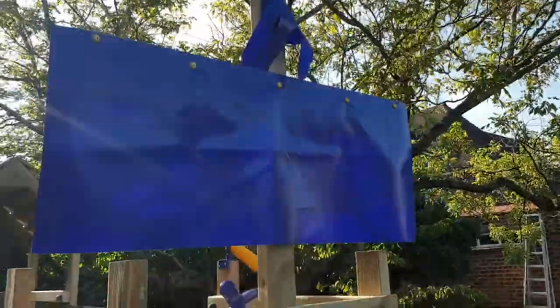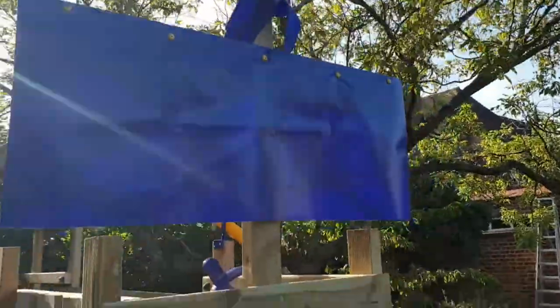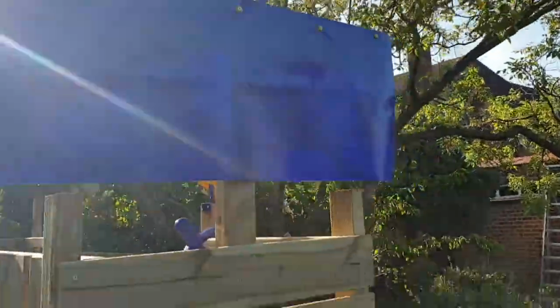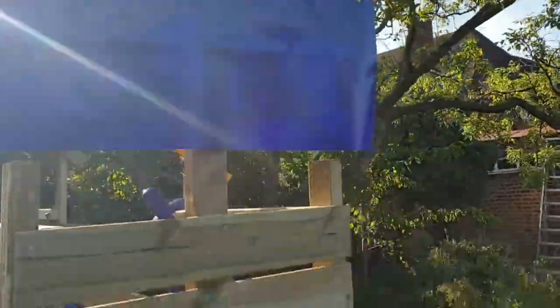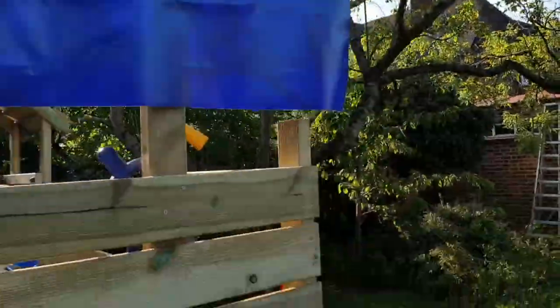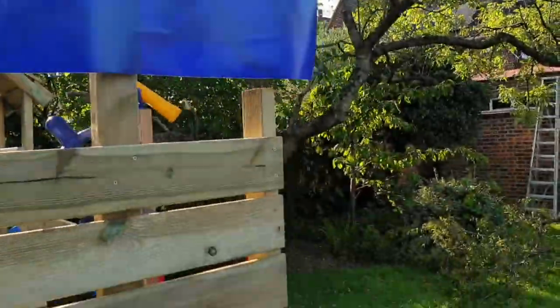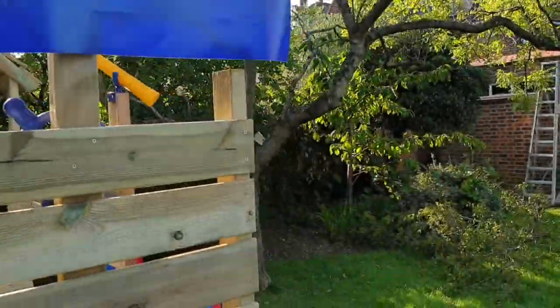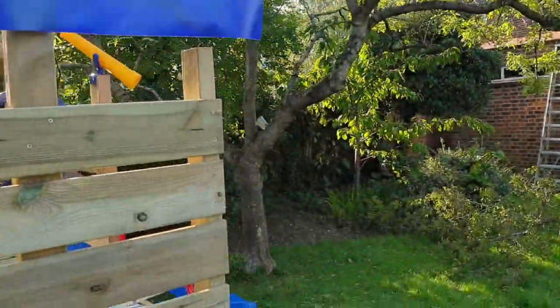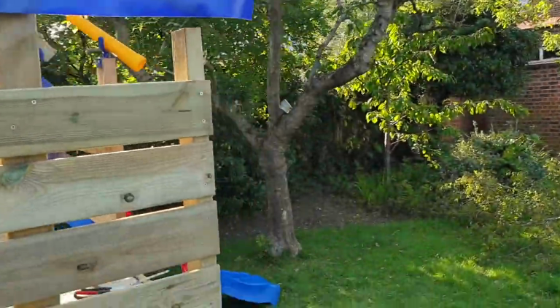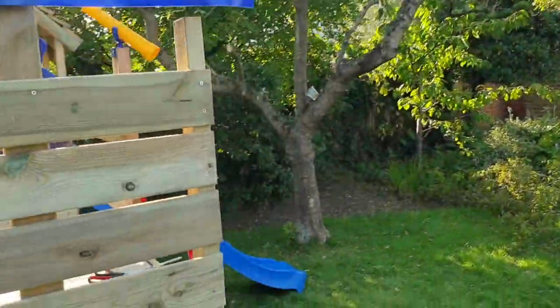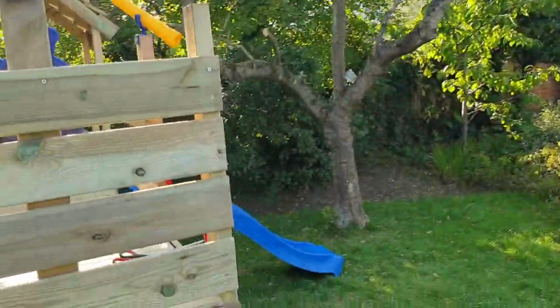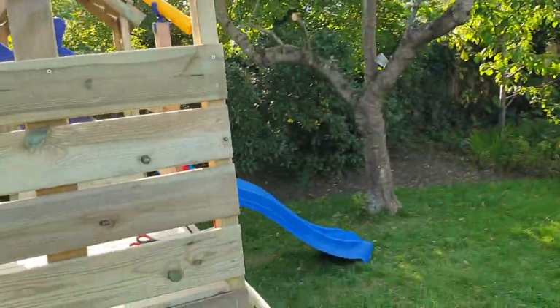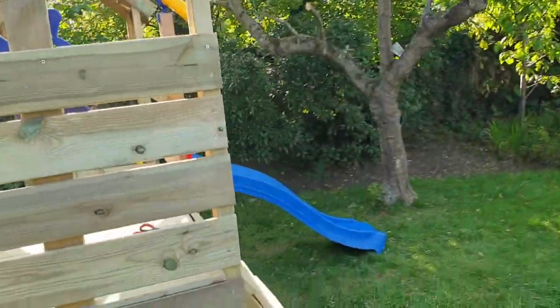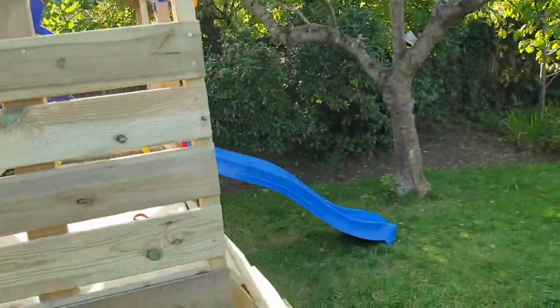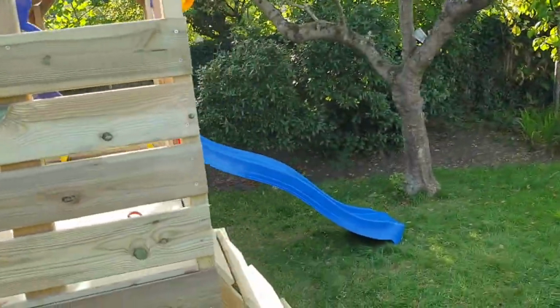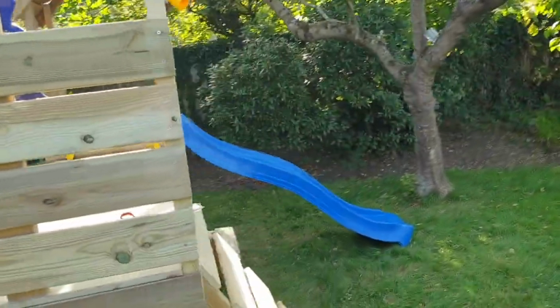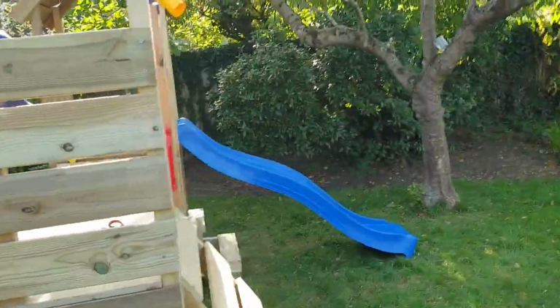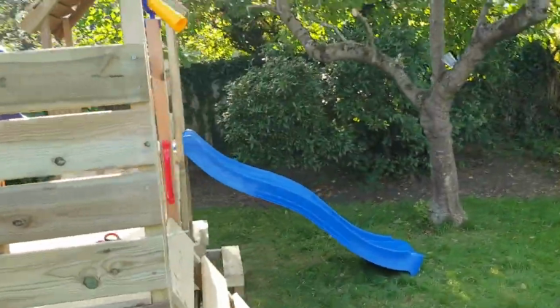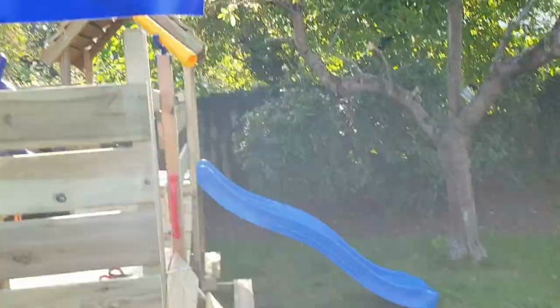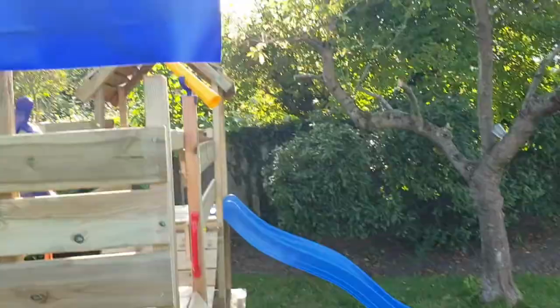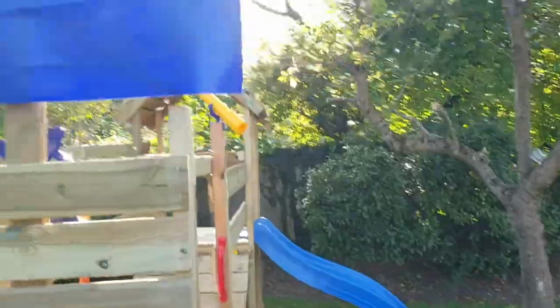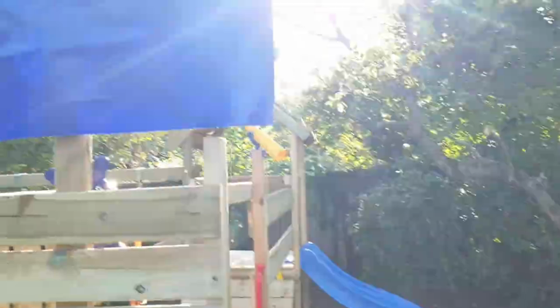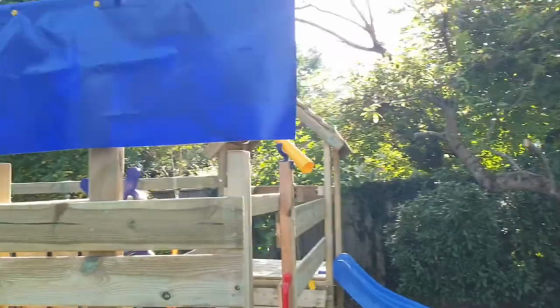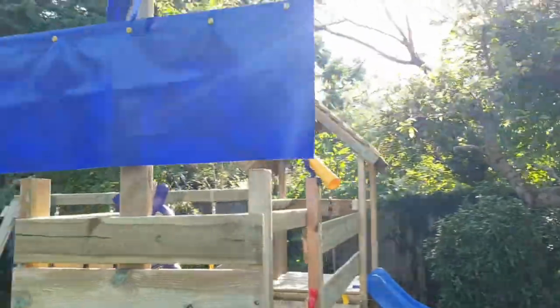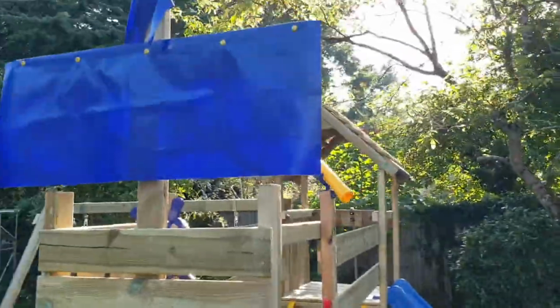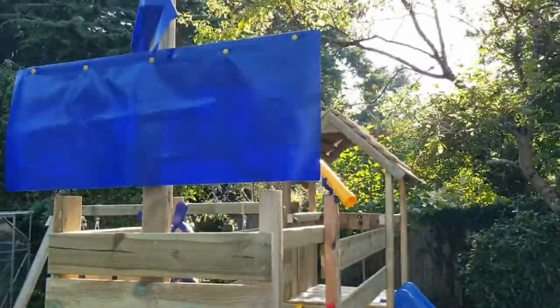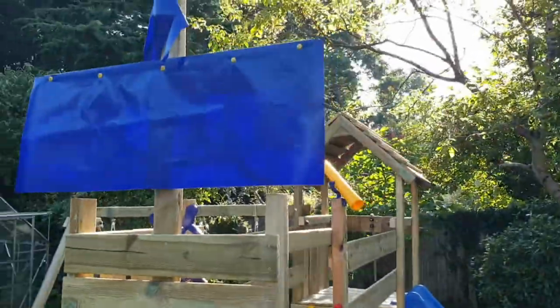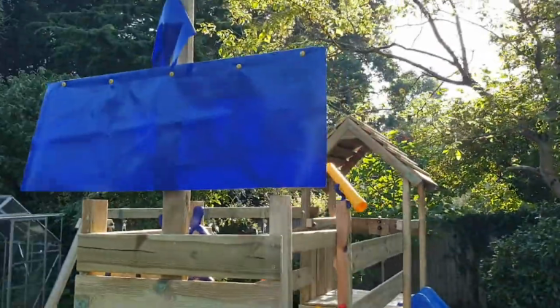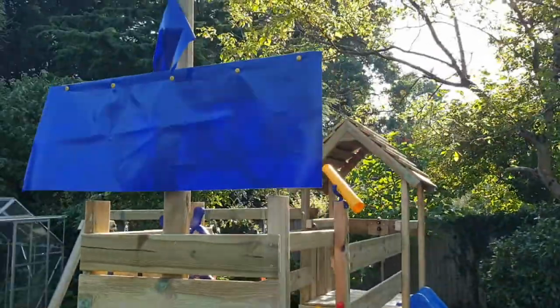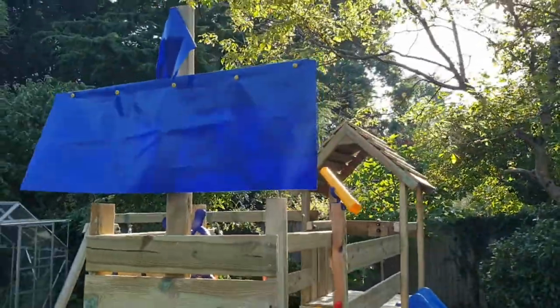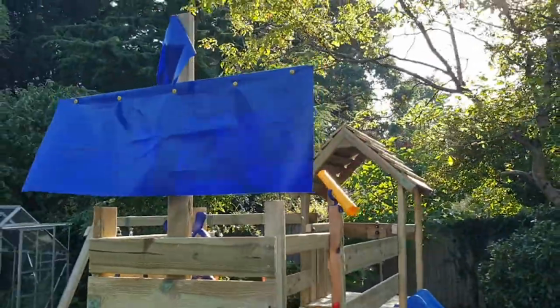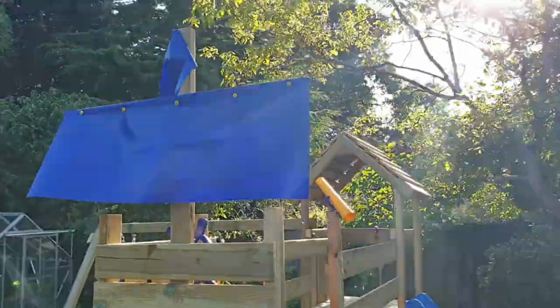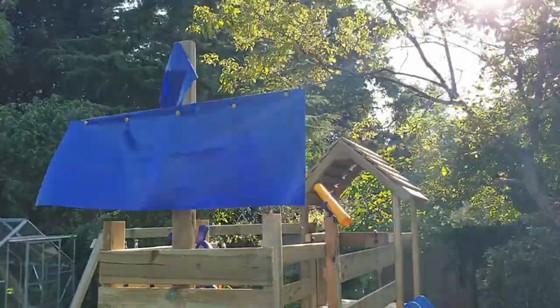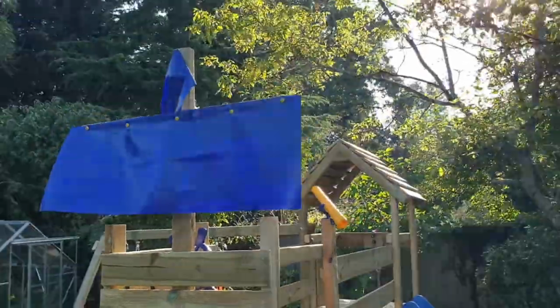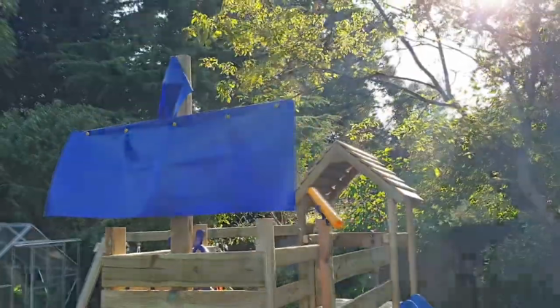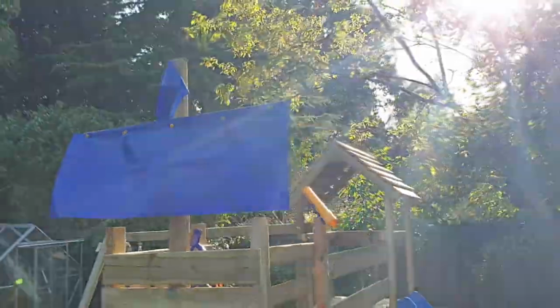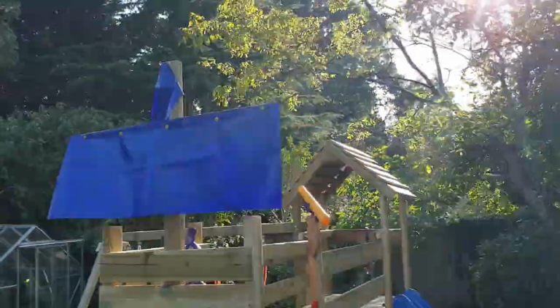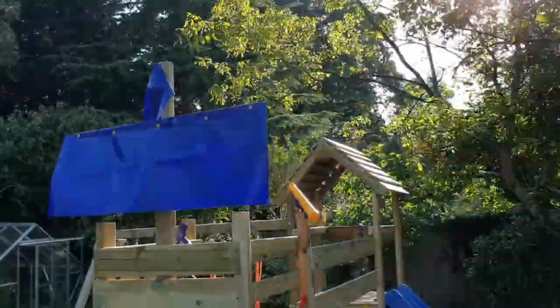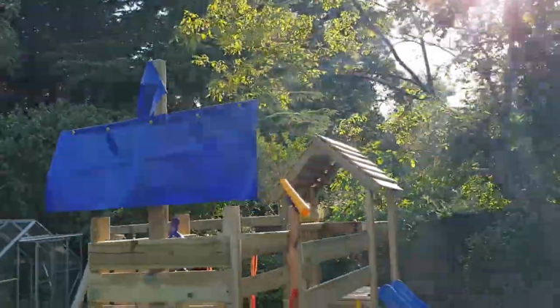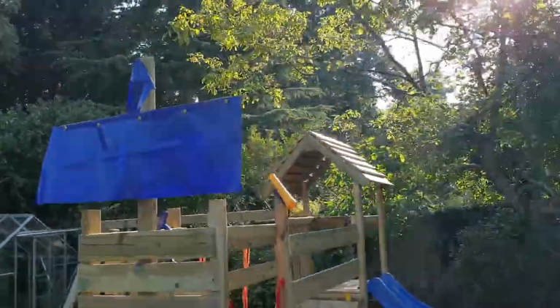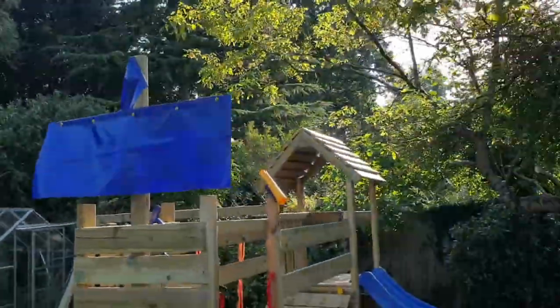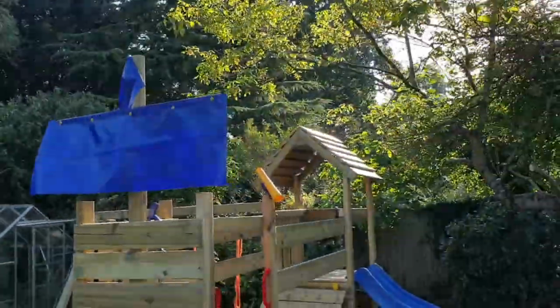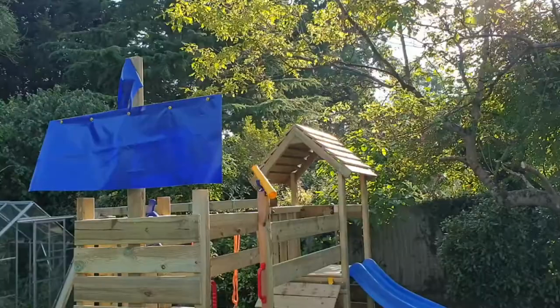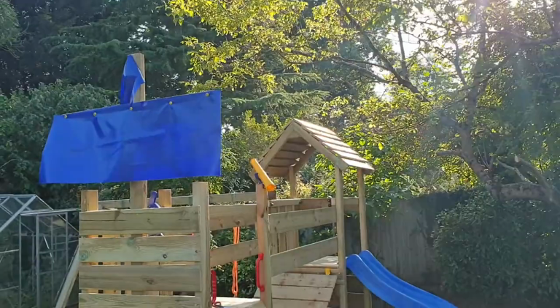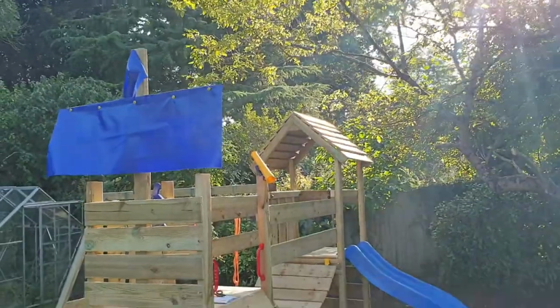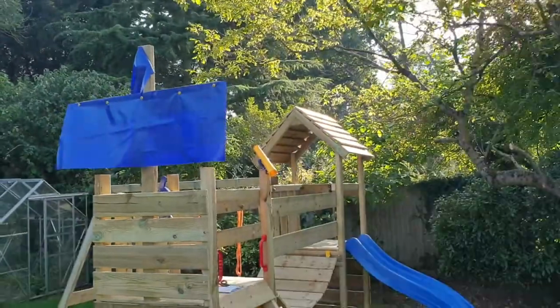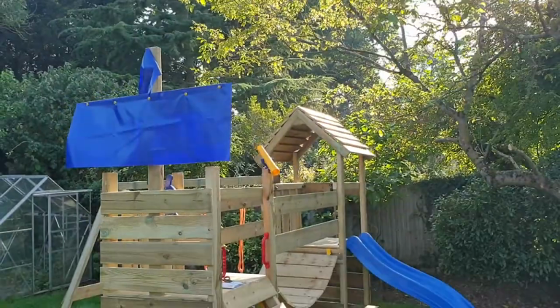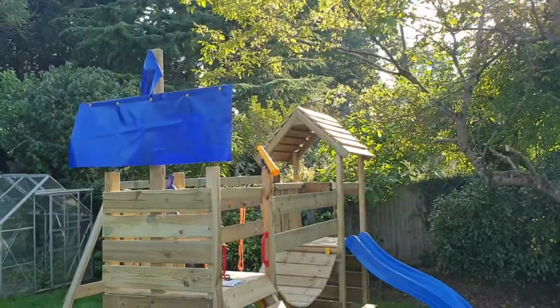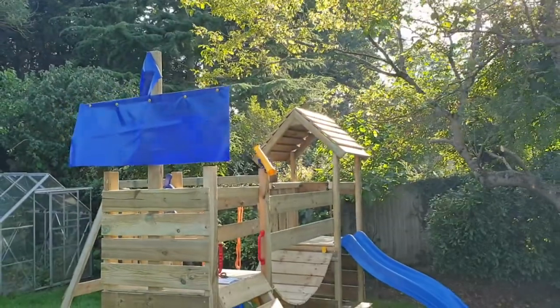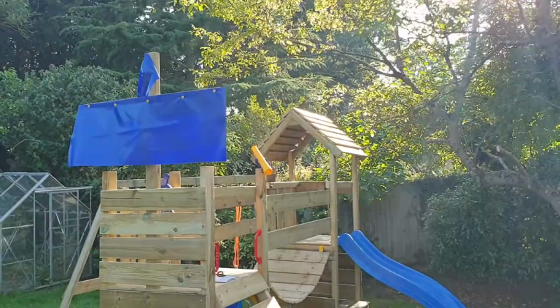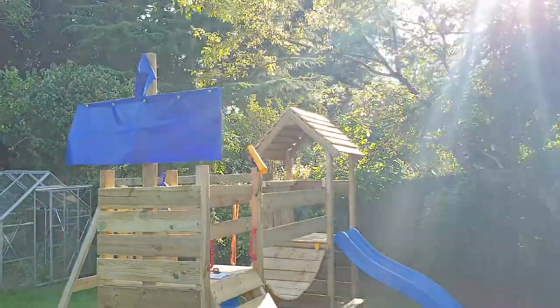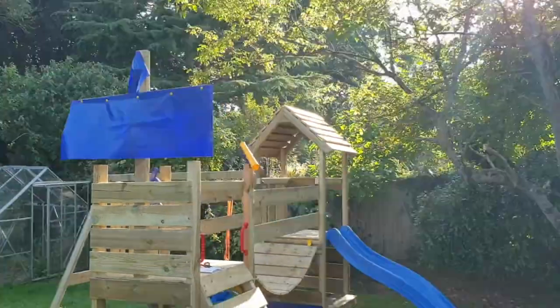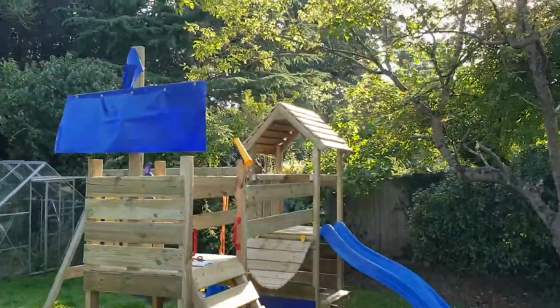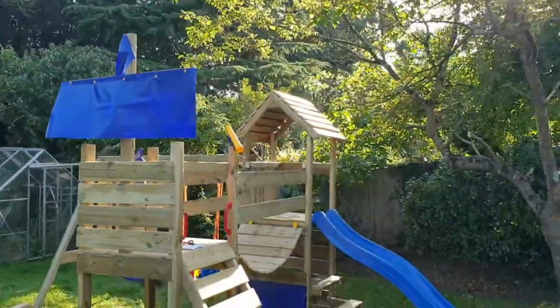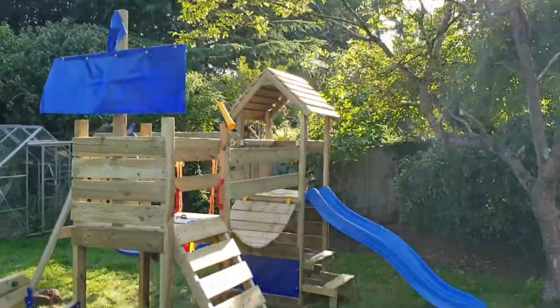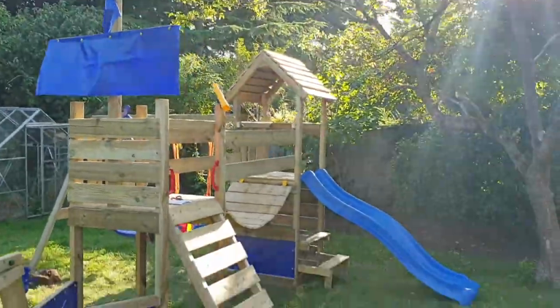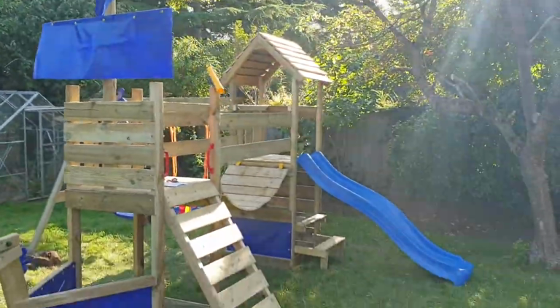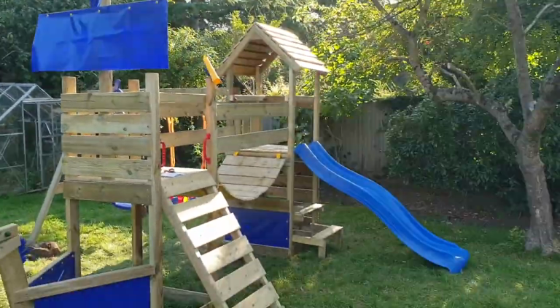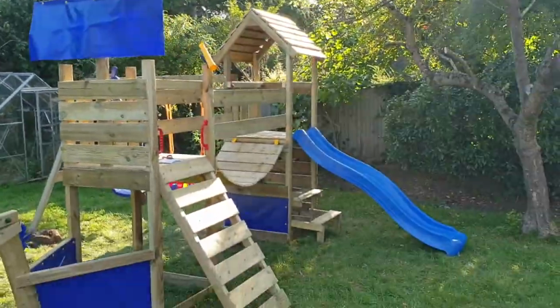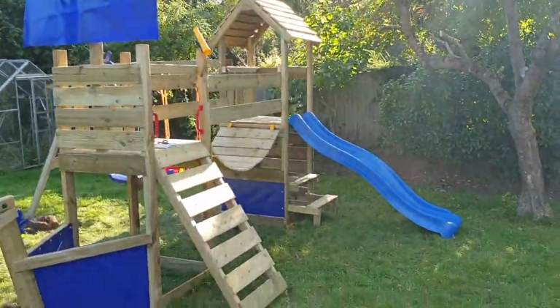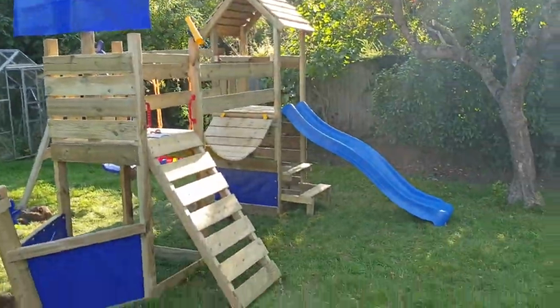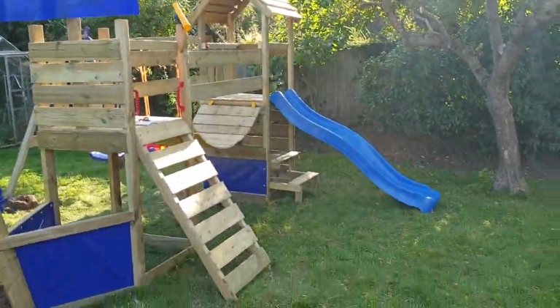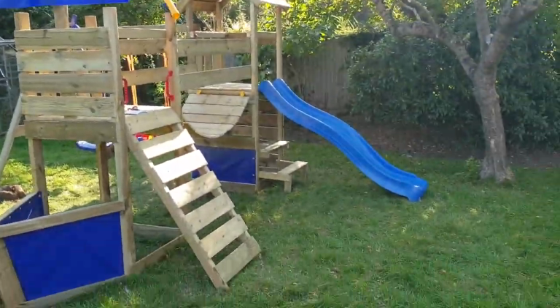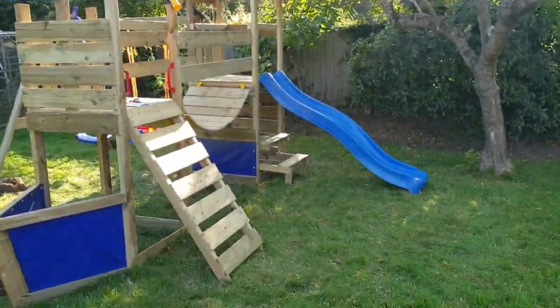They do a lot of photoshopping on their sales pictures, where the flags are all flying and it's all looking nice.